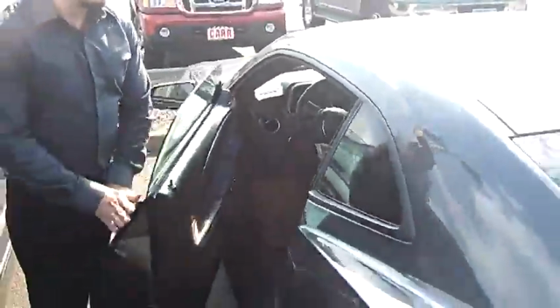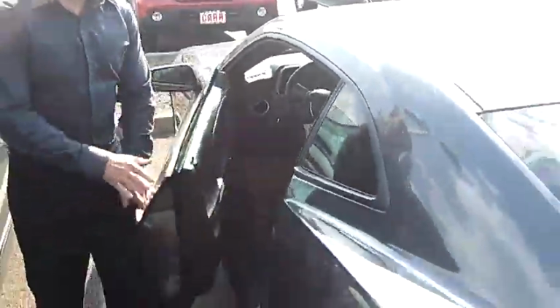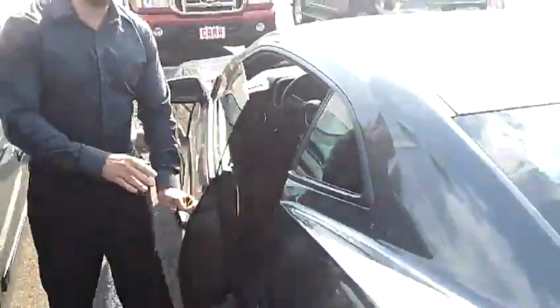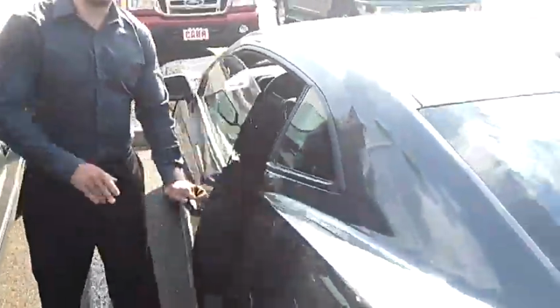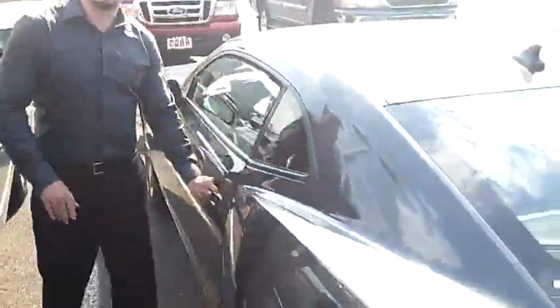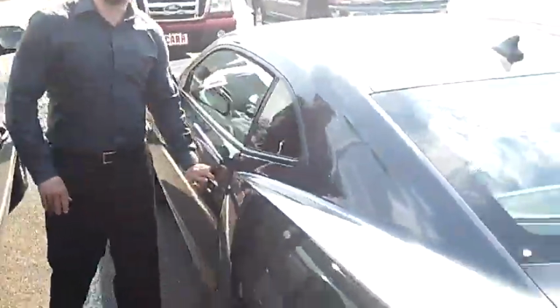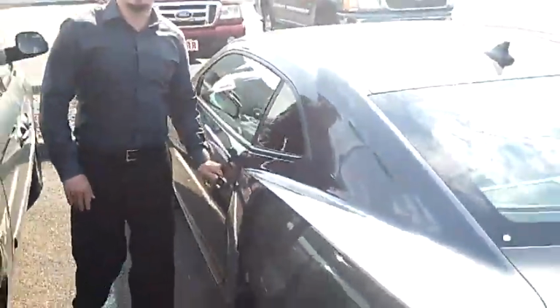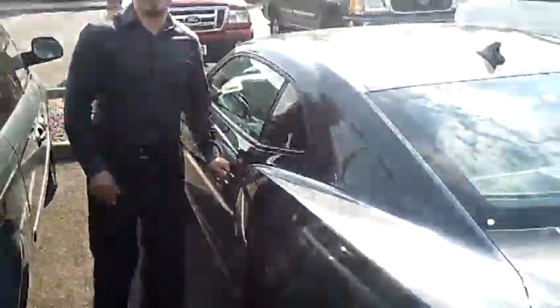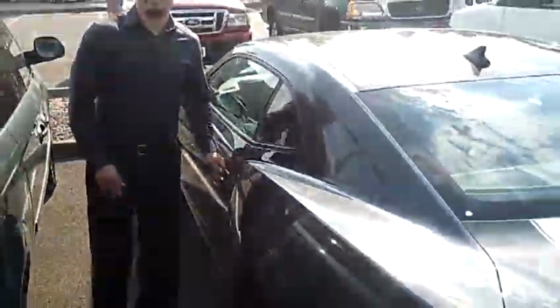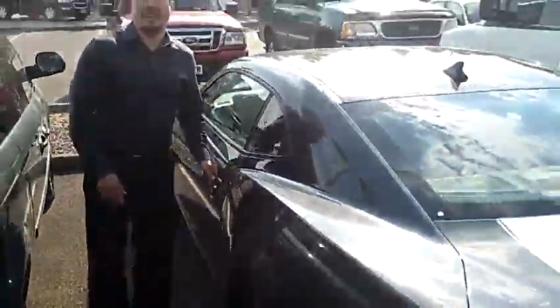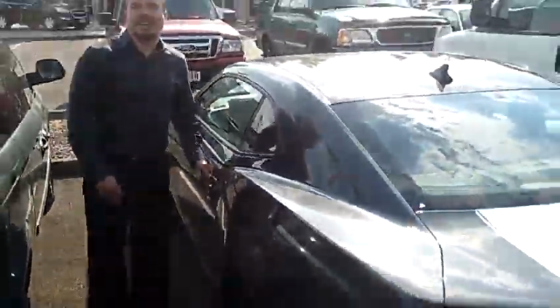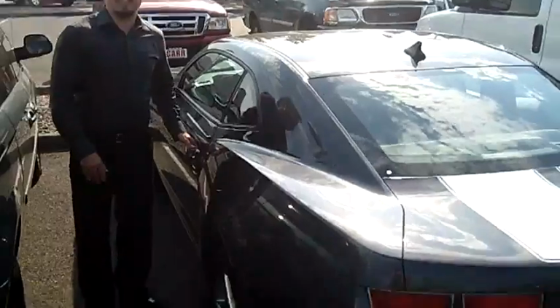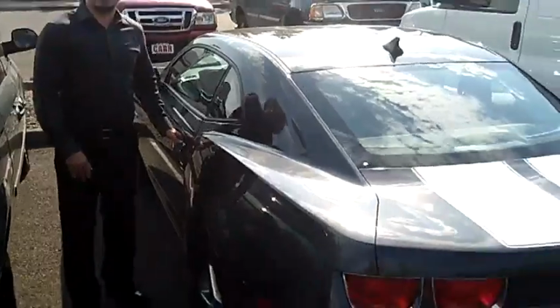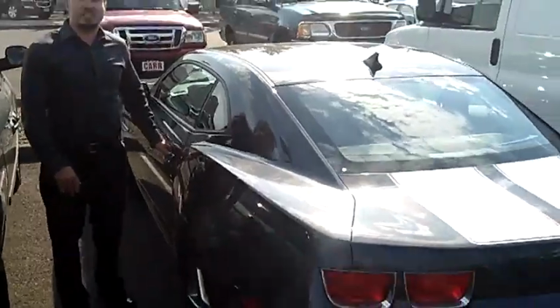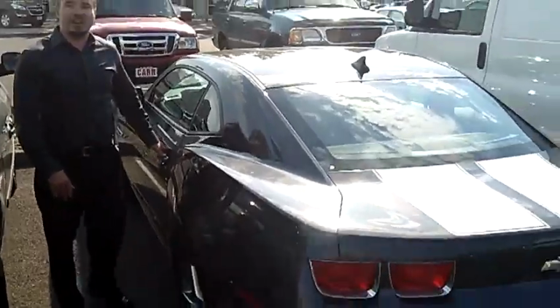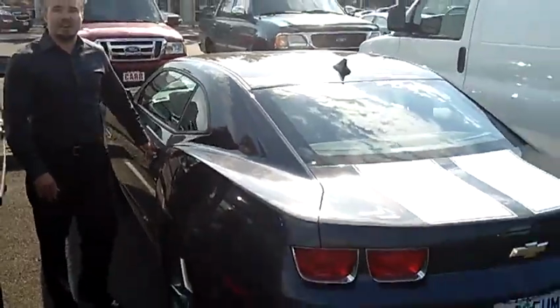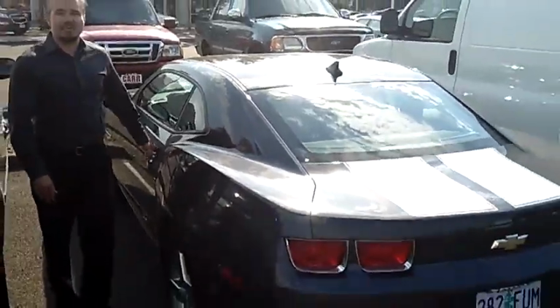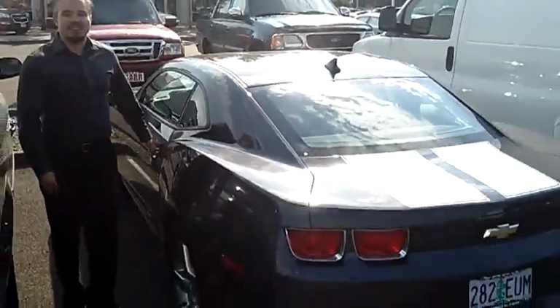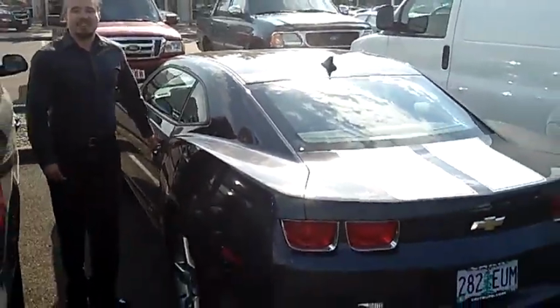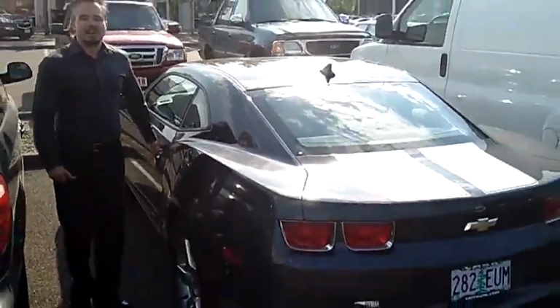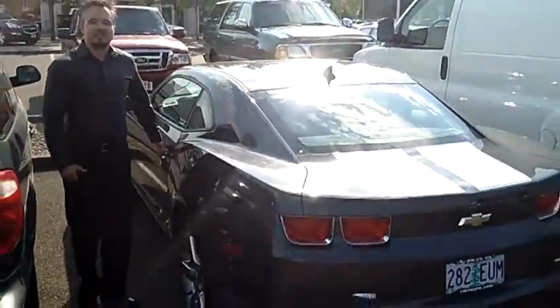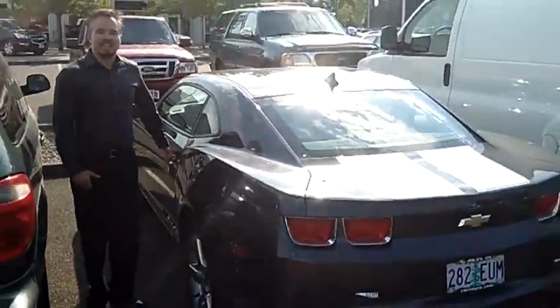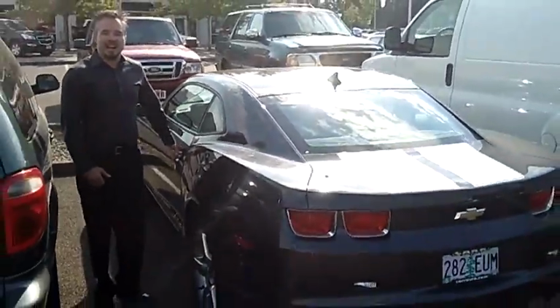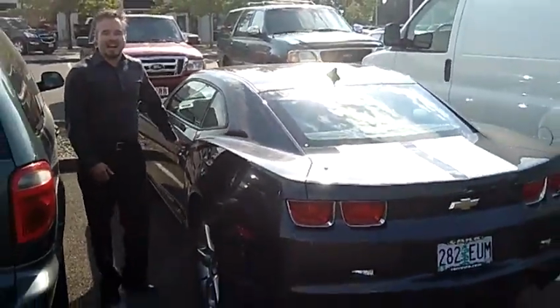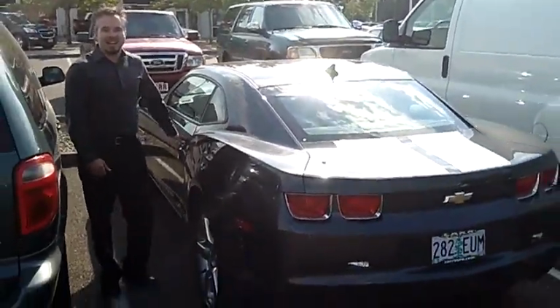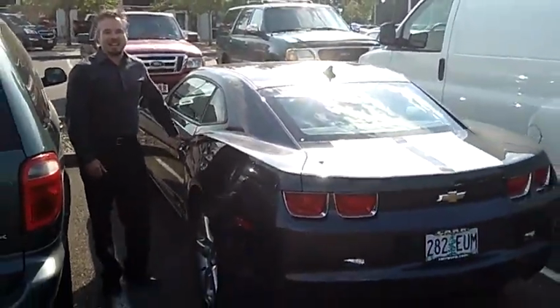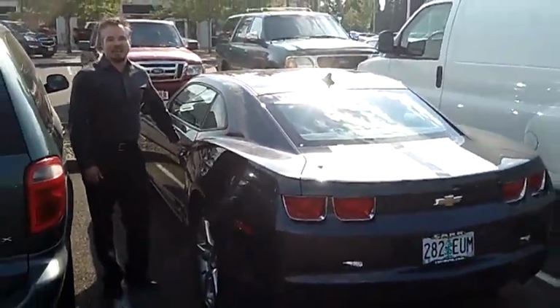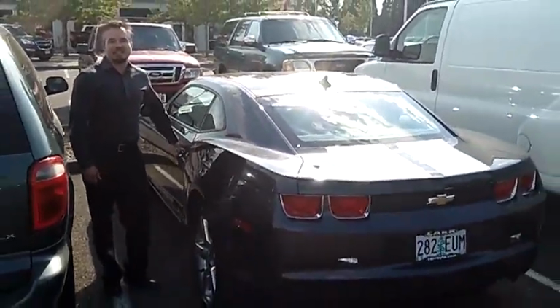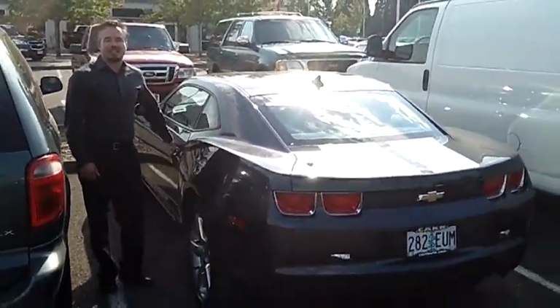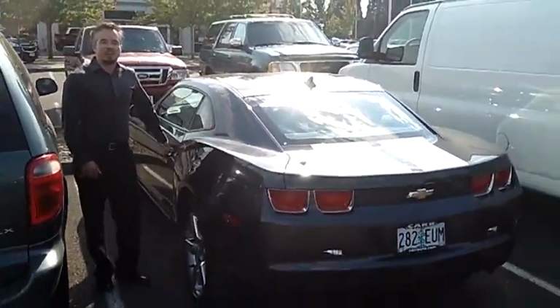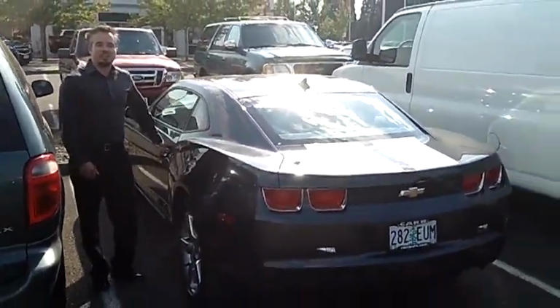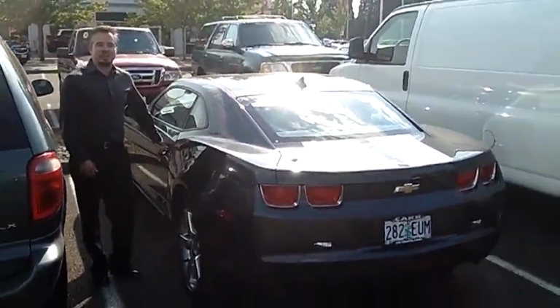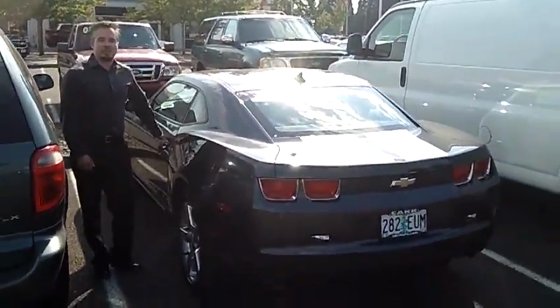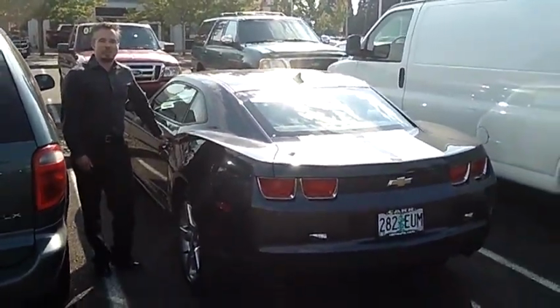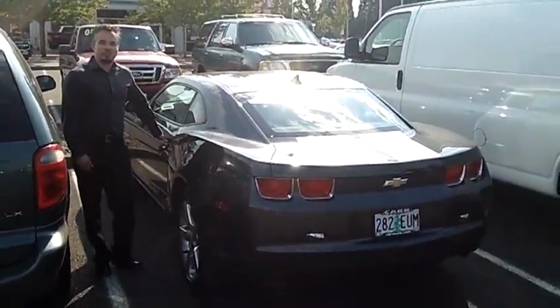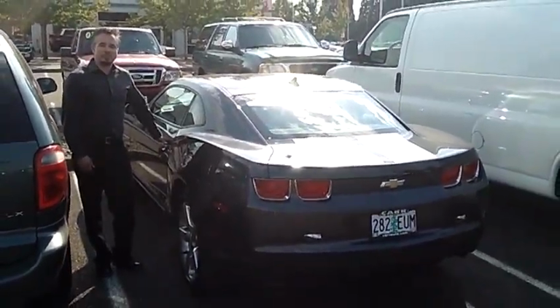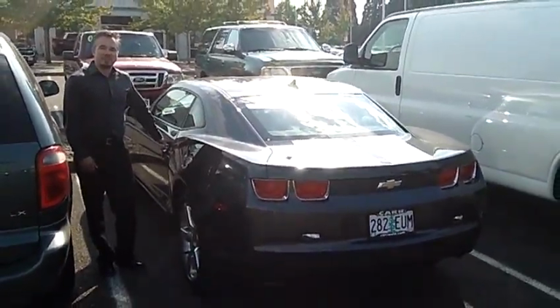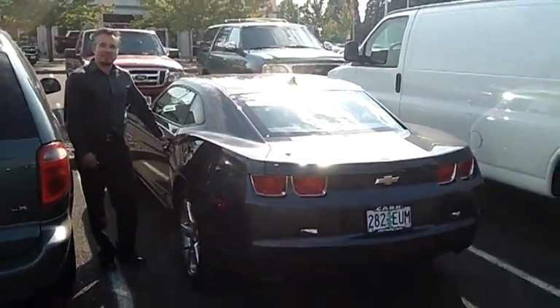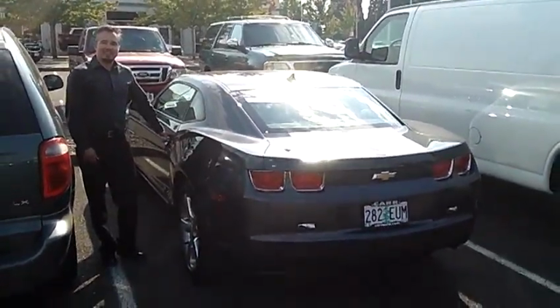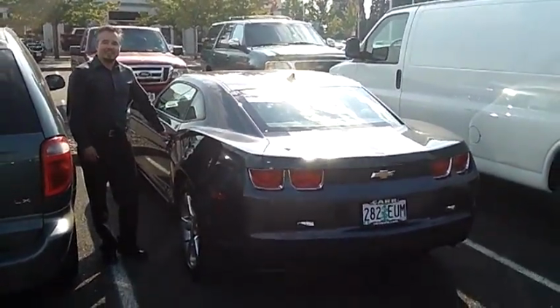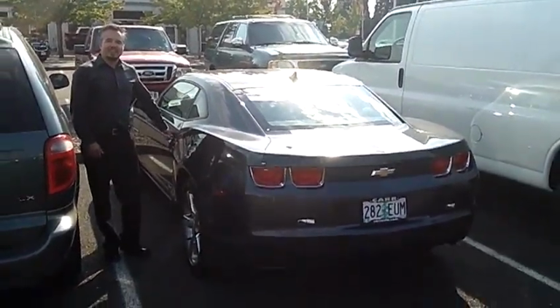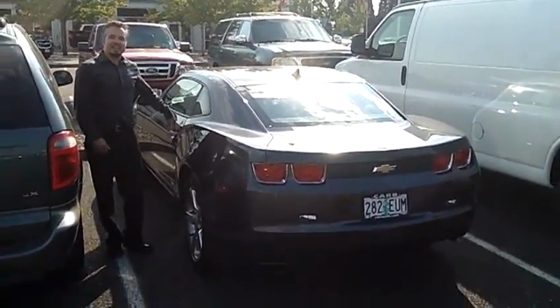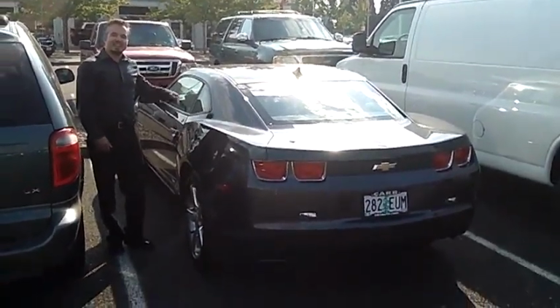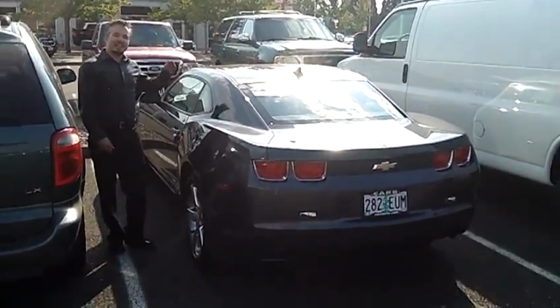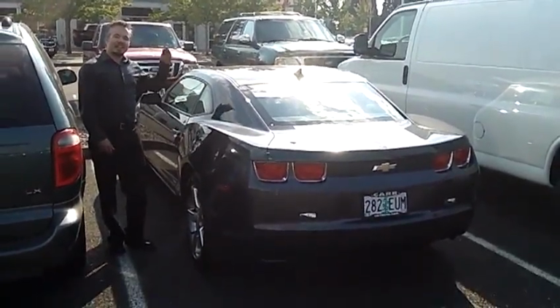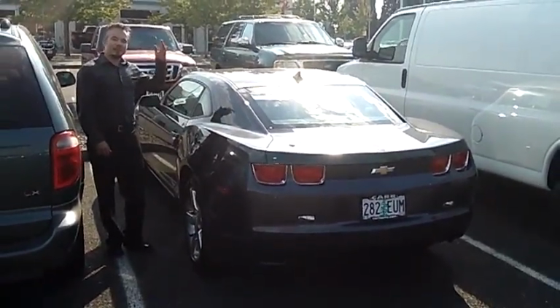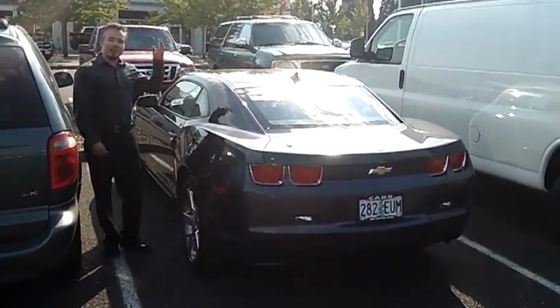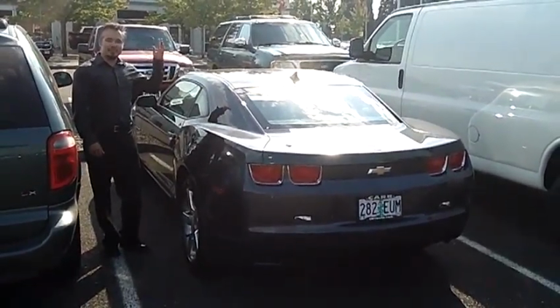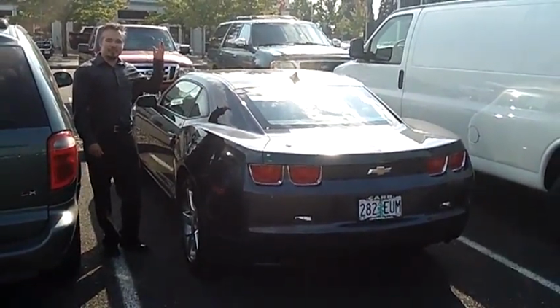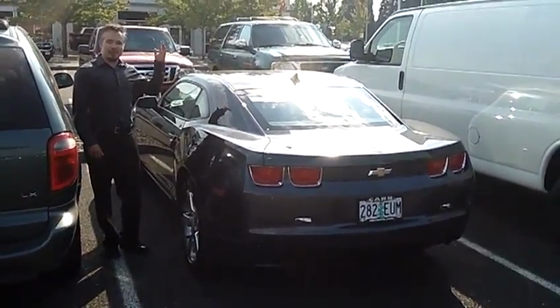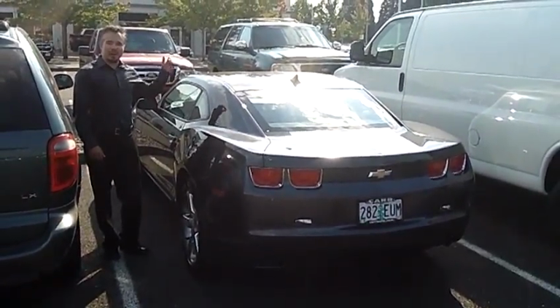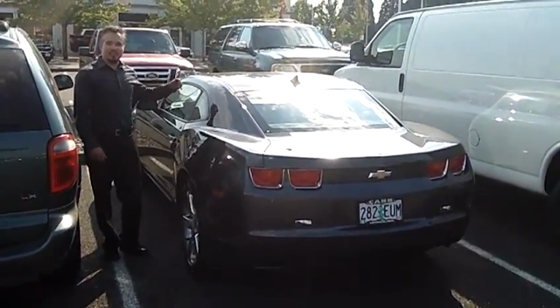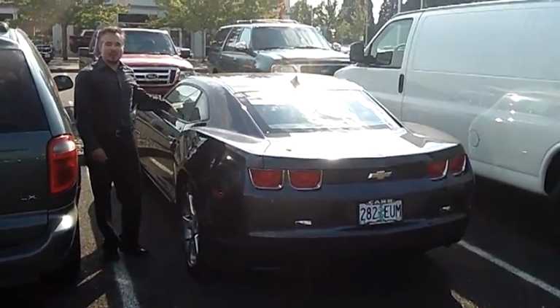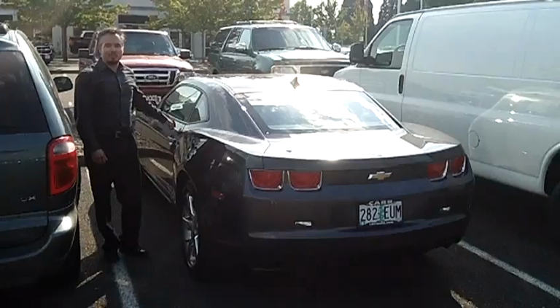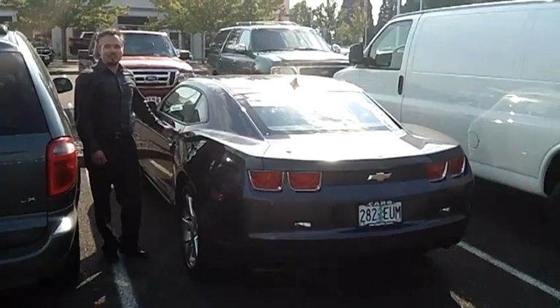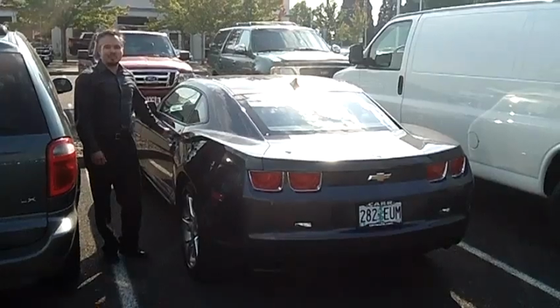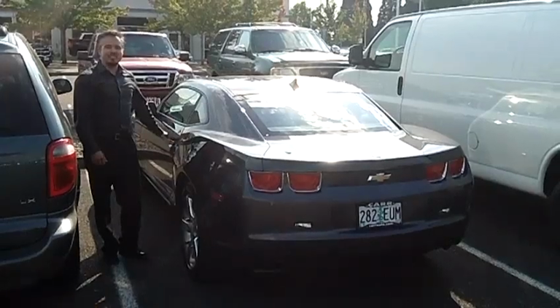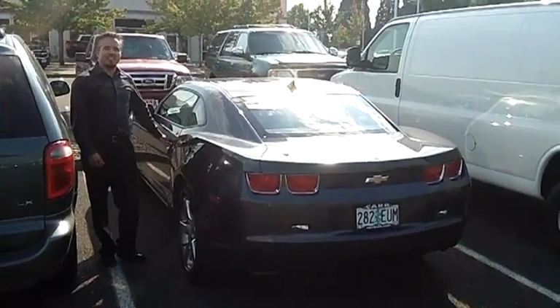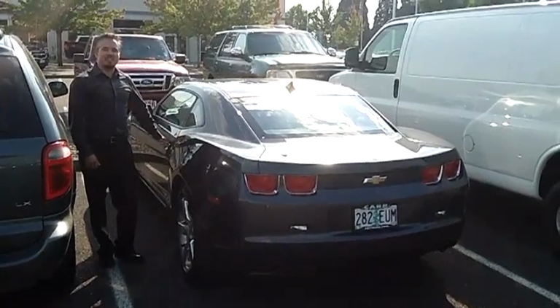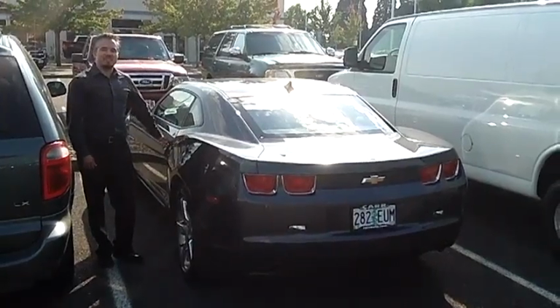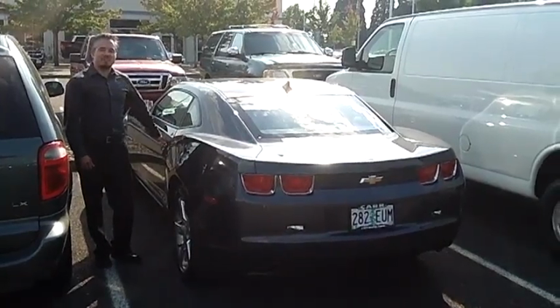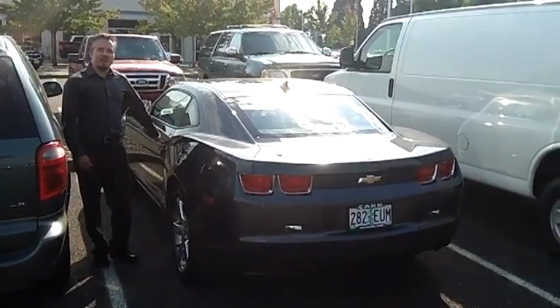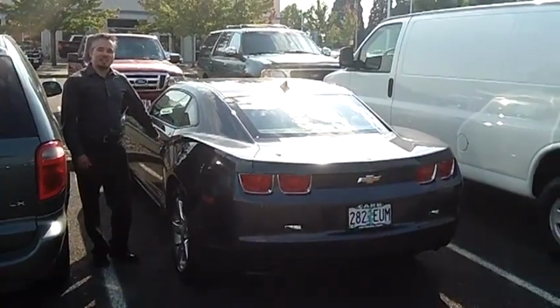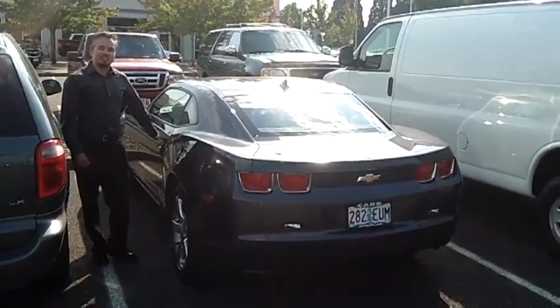Come take a look, come take a test drive, come say hi, come out to Car Chevy World. Click on the link above or call the number — thank you very much.